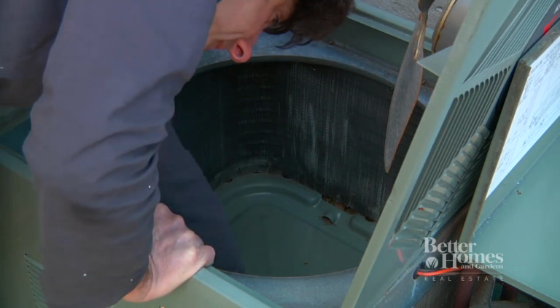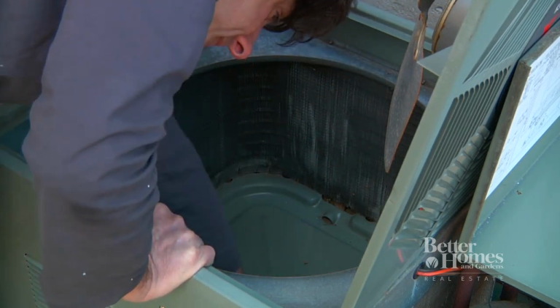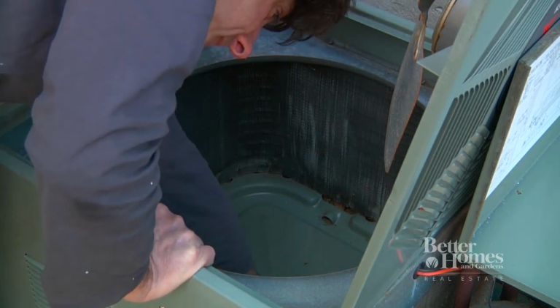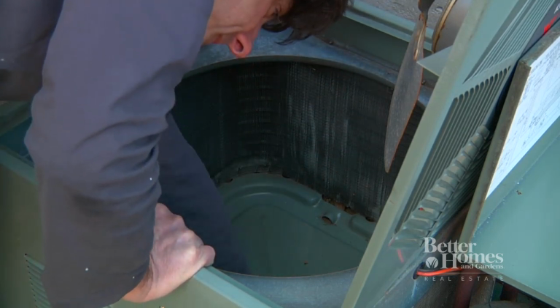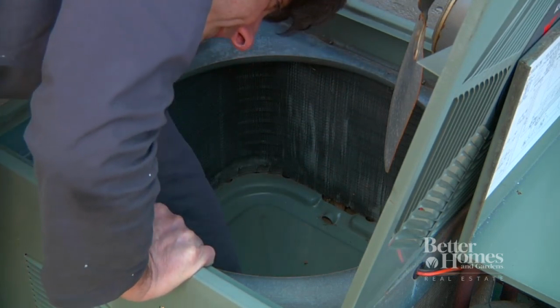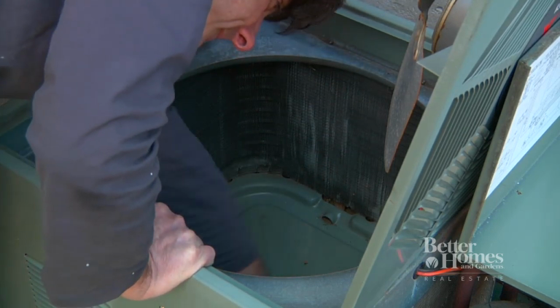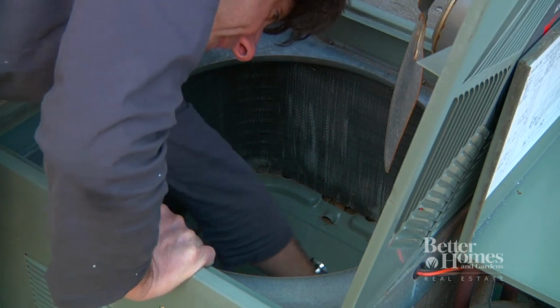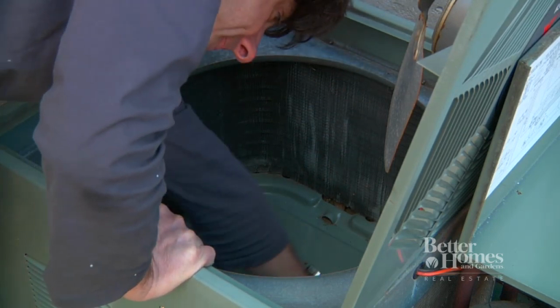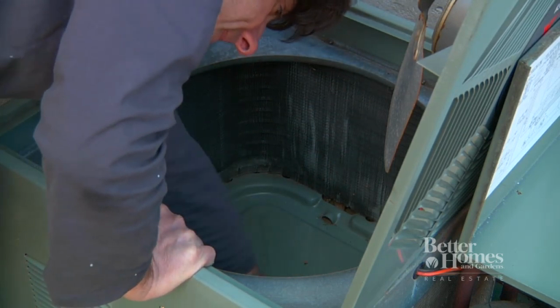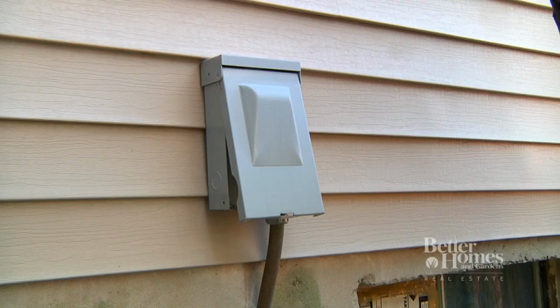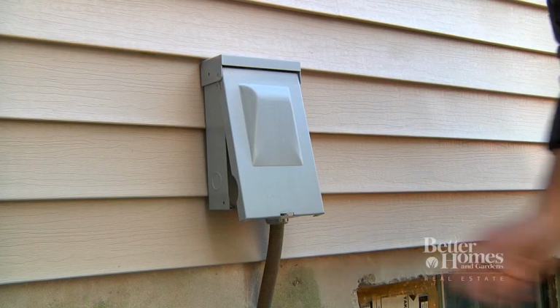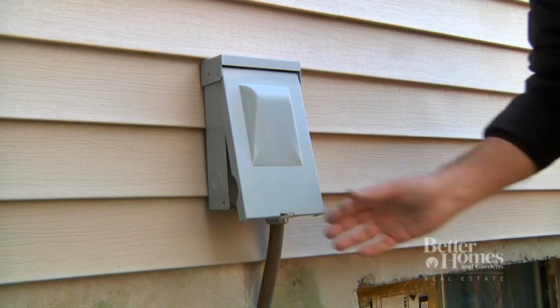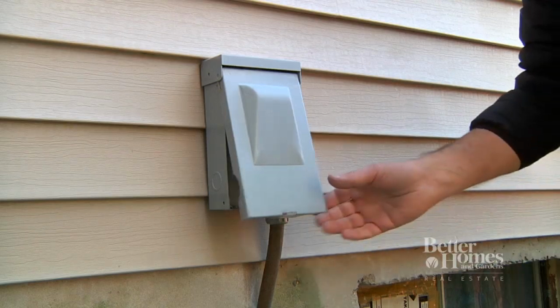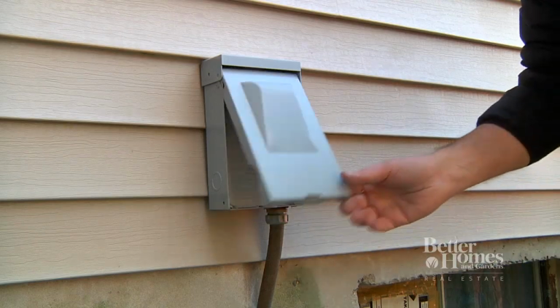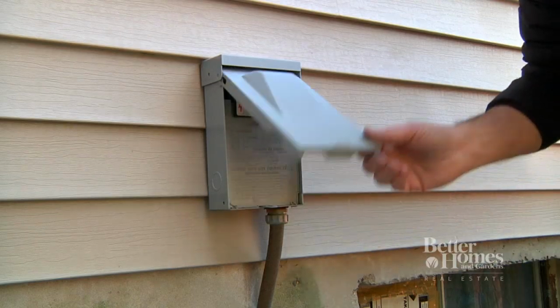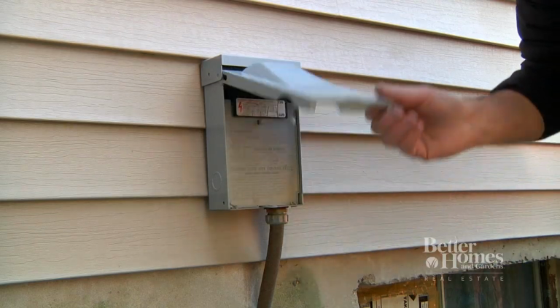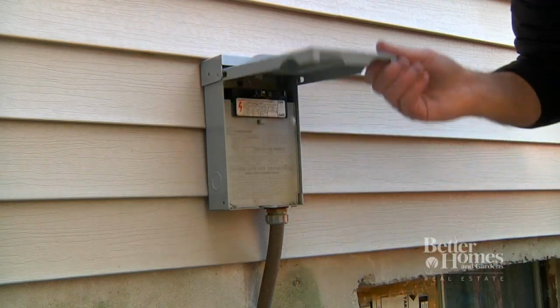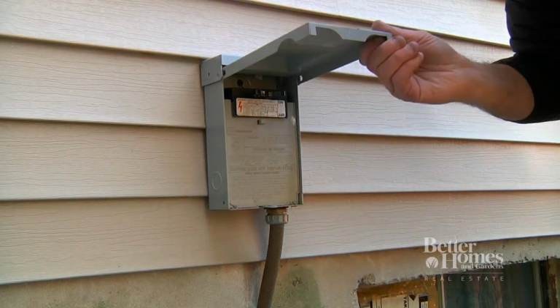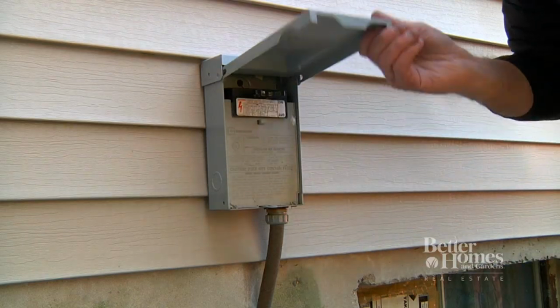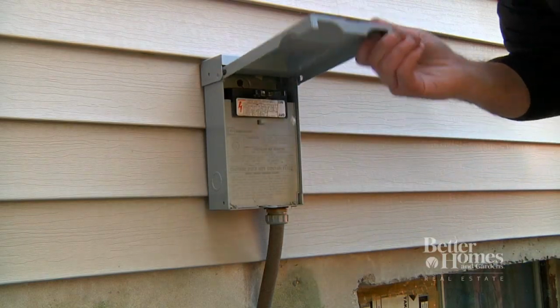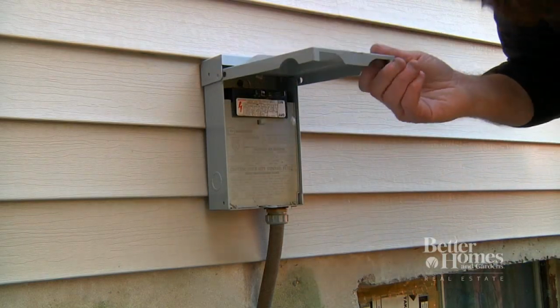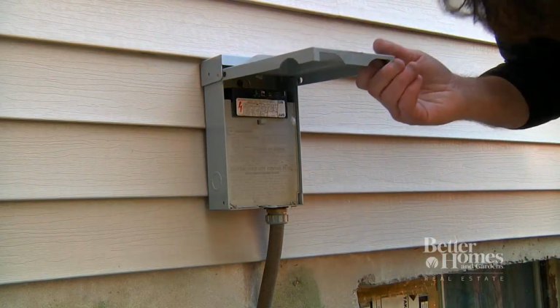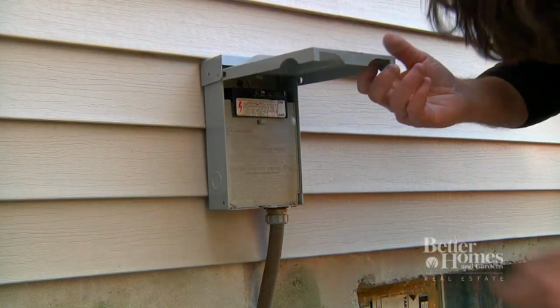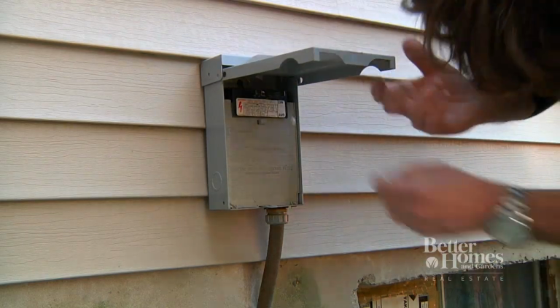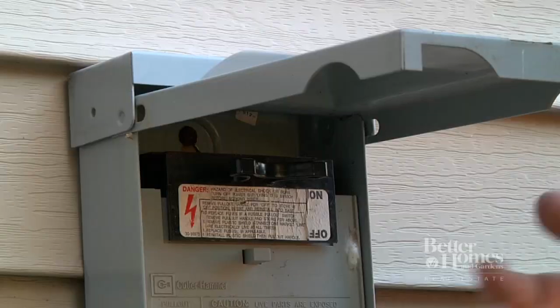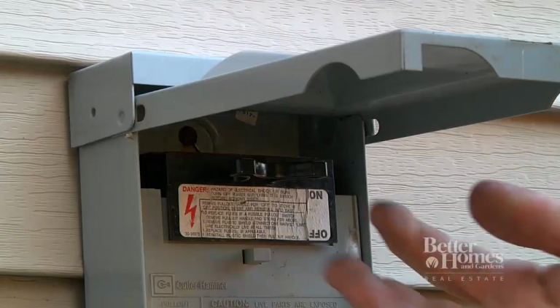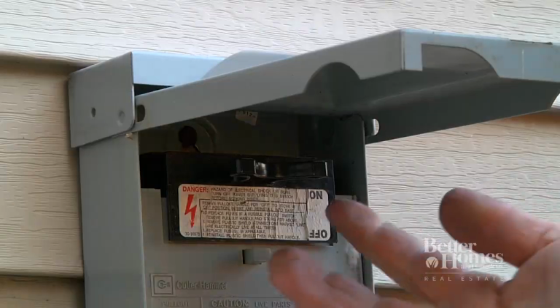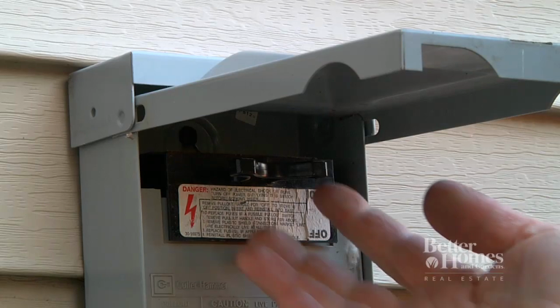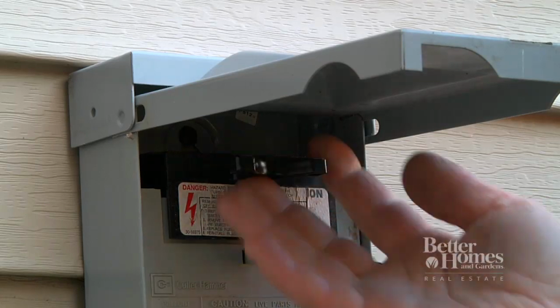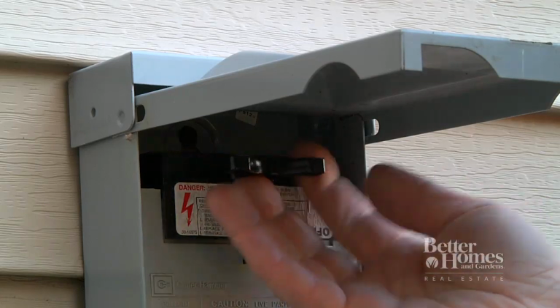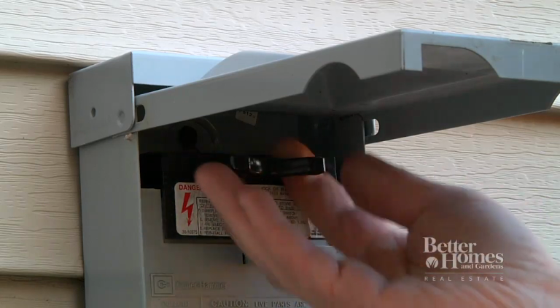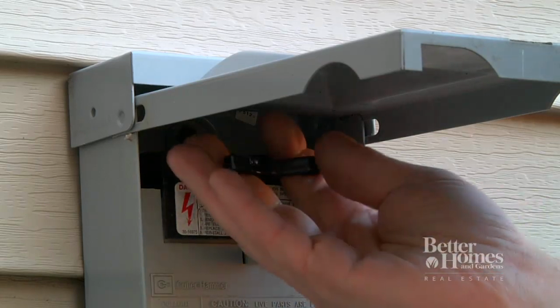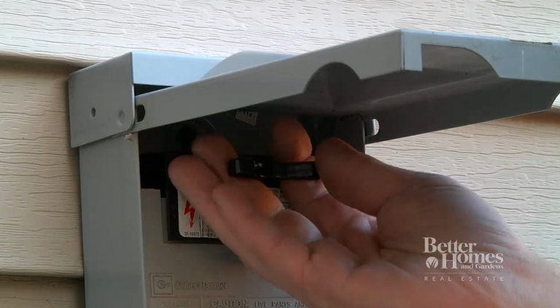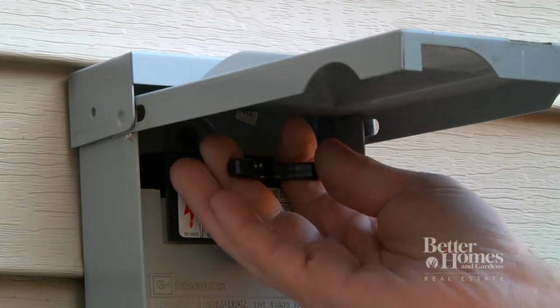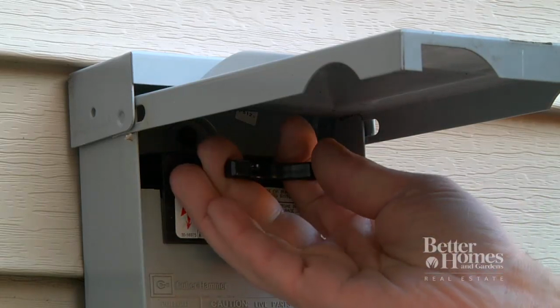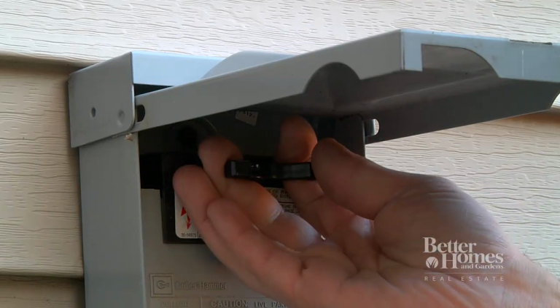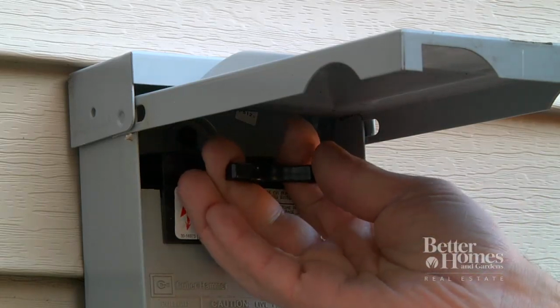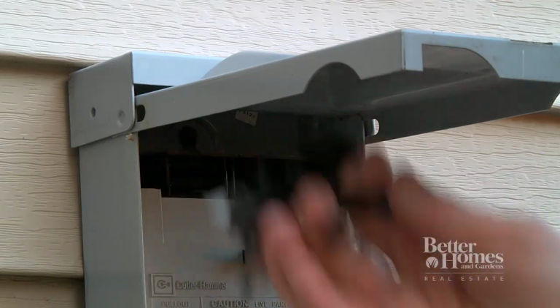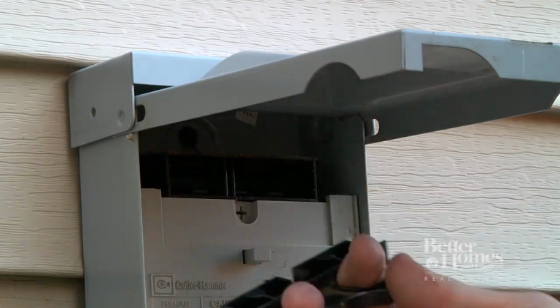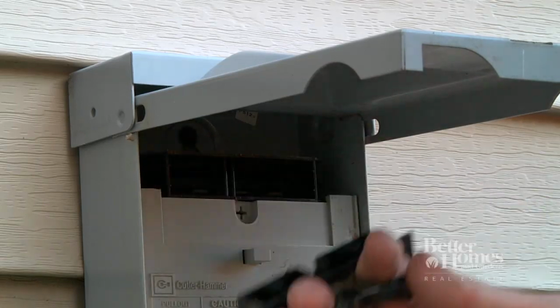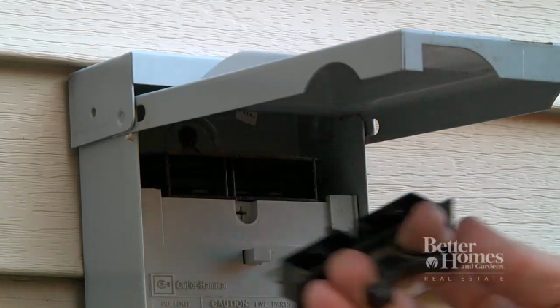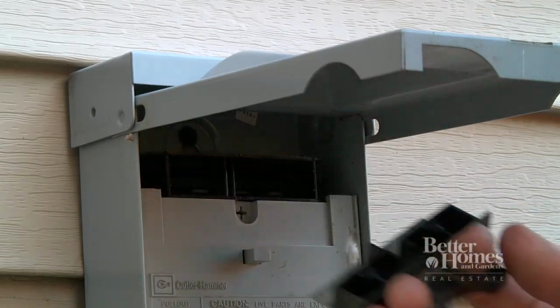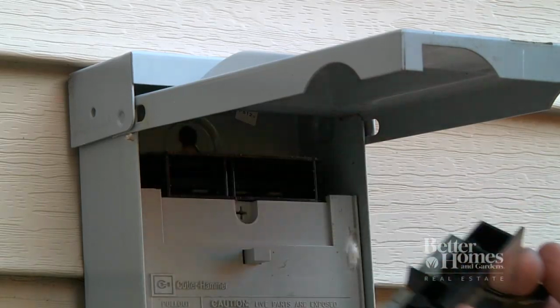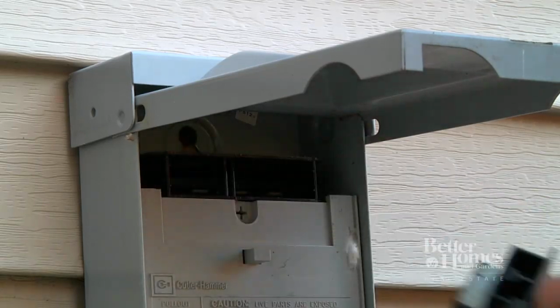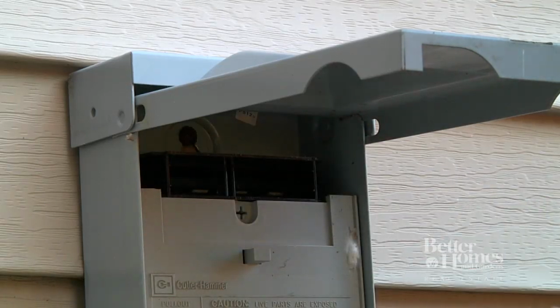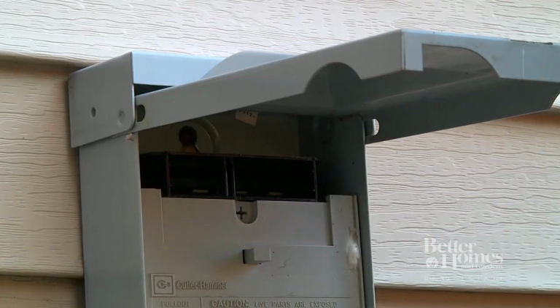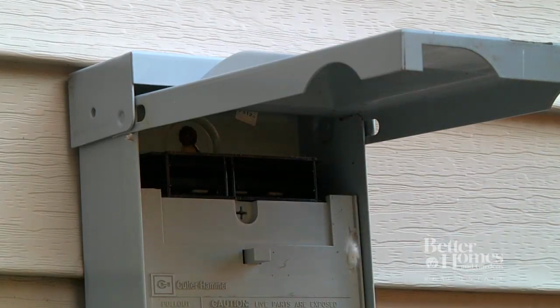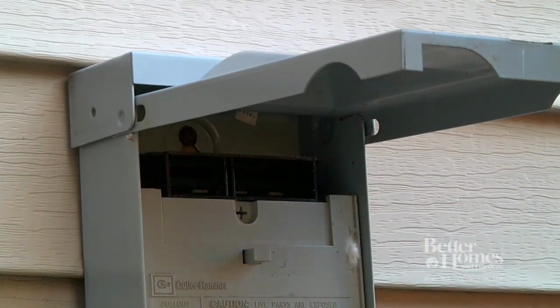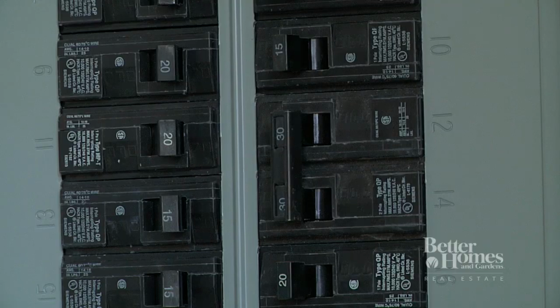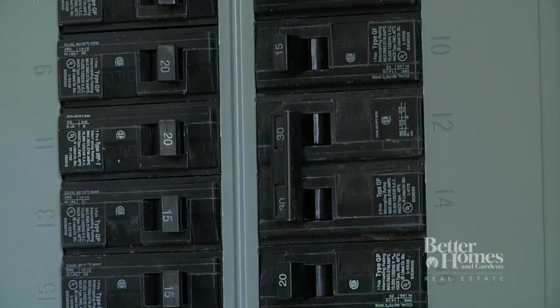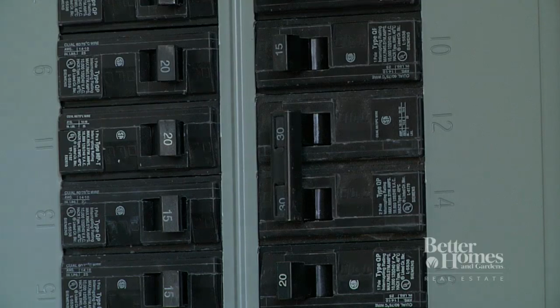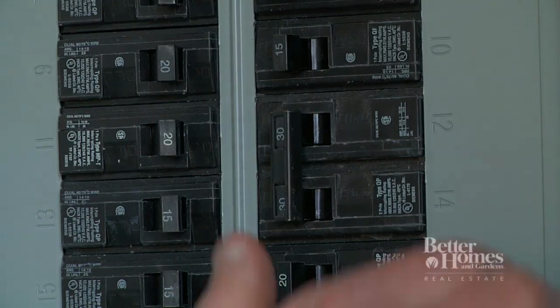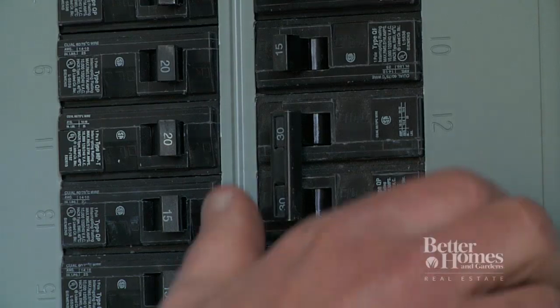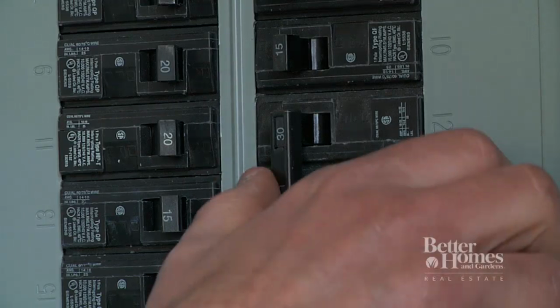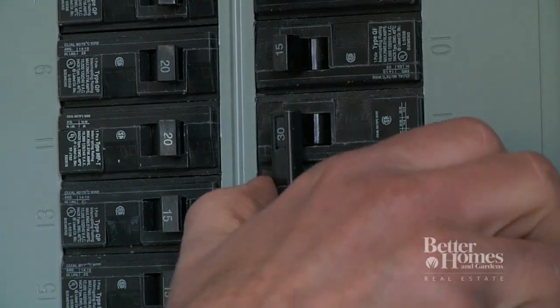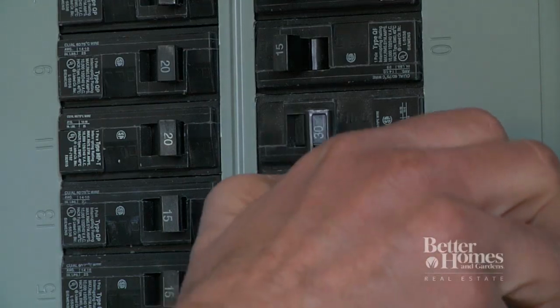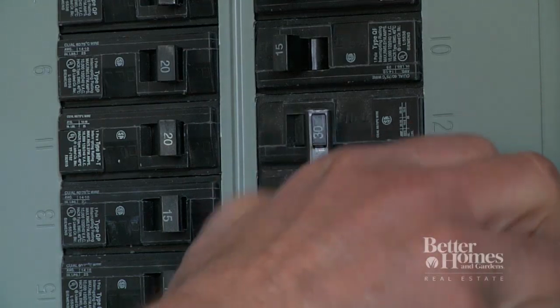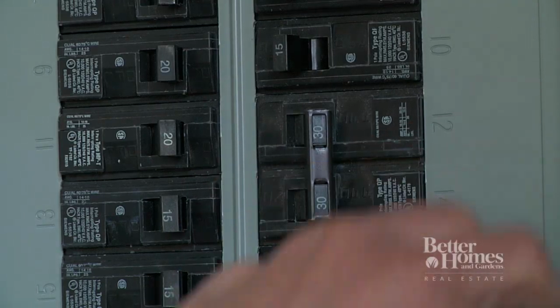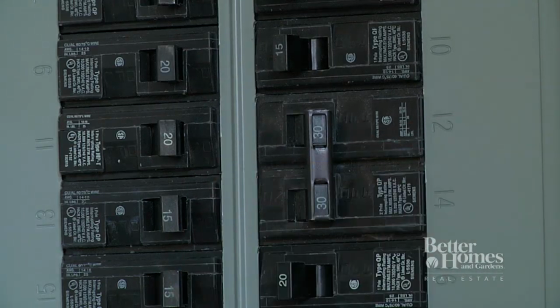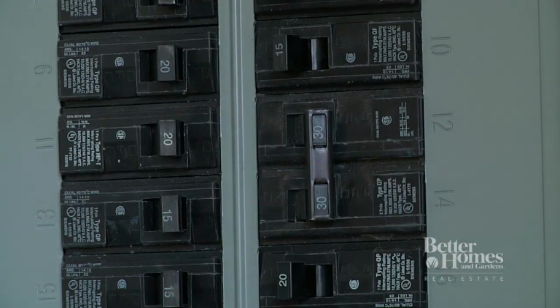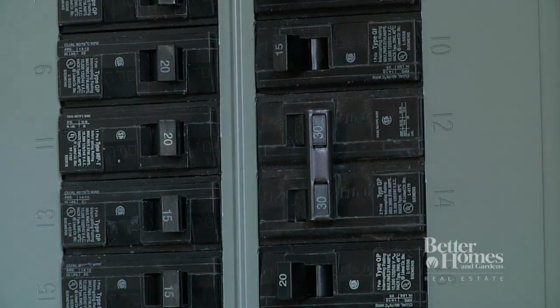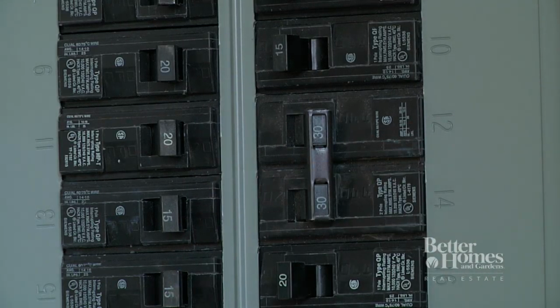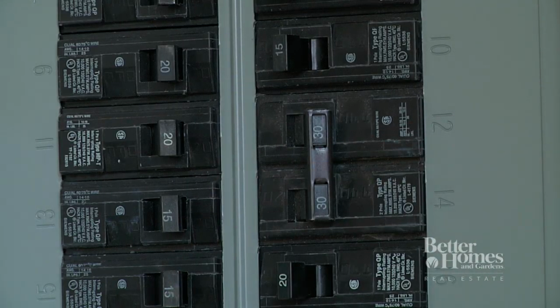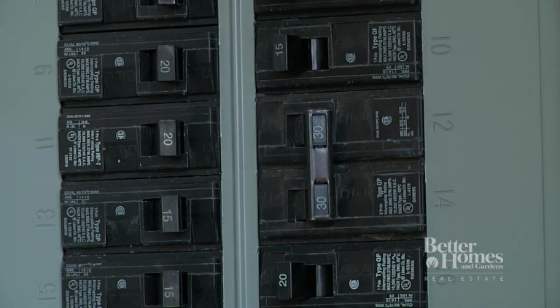Now for your protection, turn off the power to the outside unit at the disconnect box on the side of the house. If there is no box, turn off the power at the breaker.